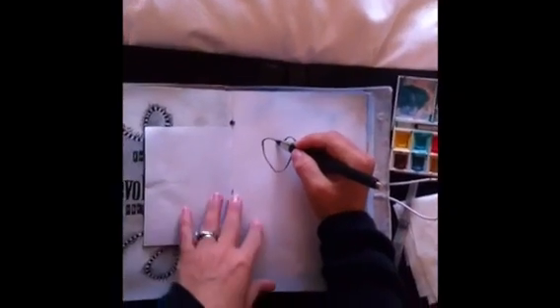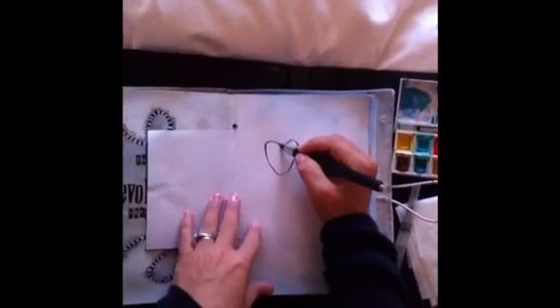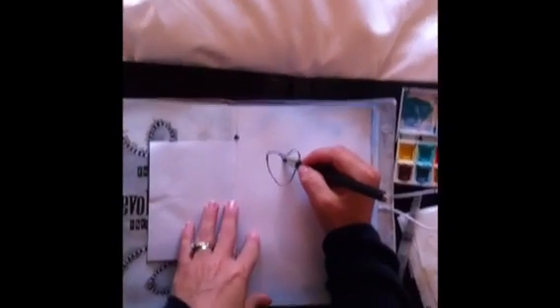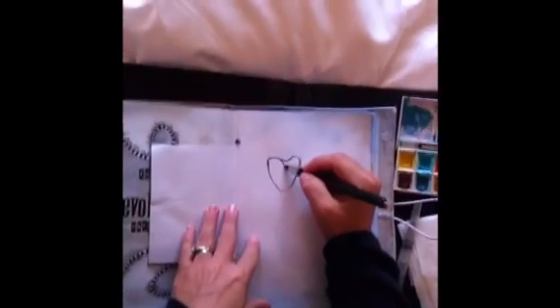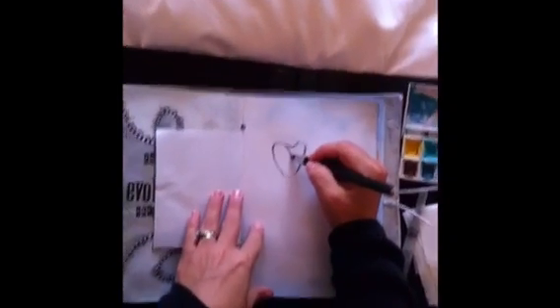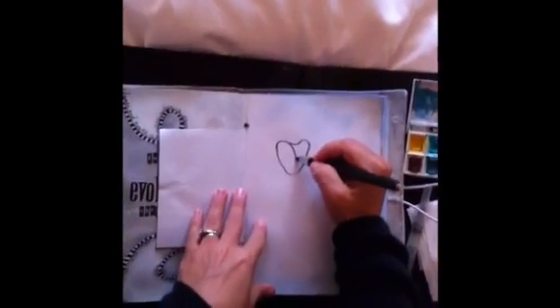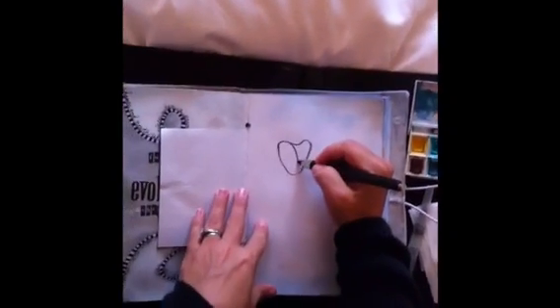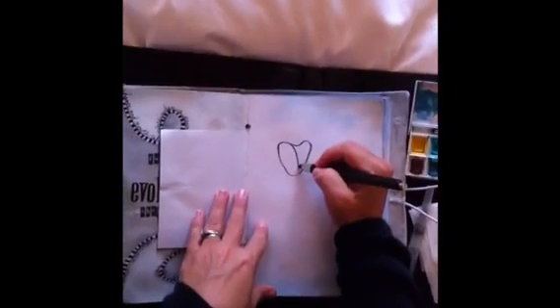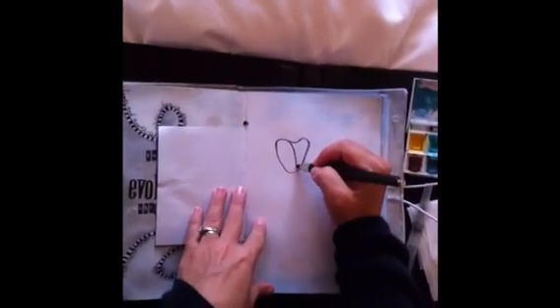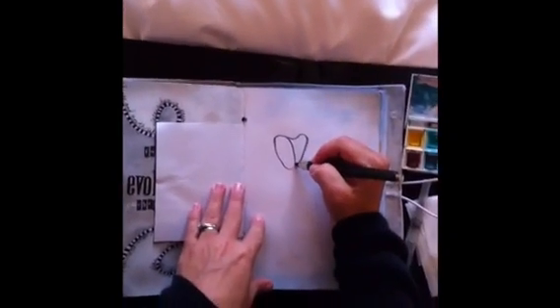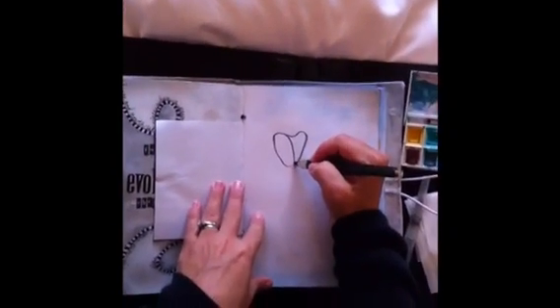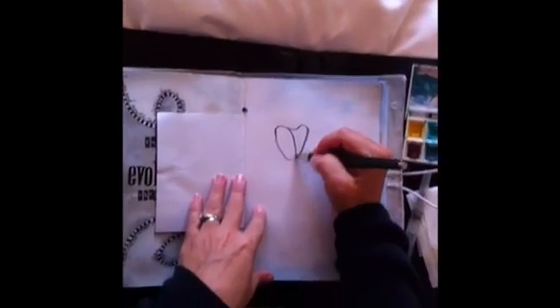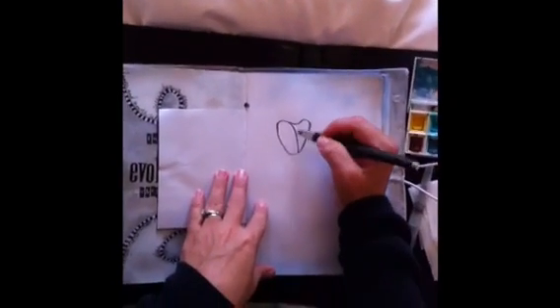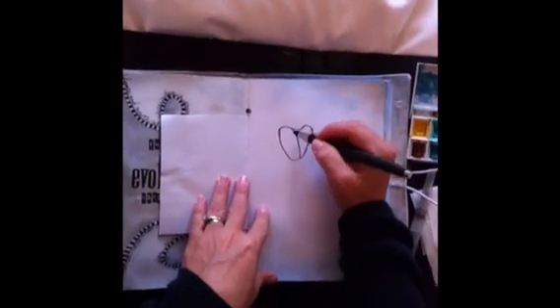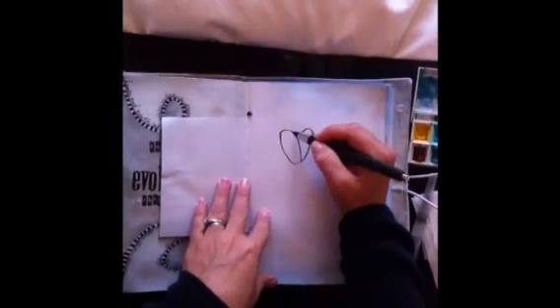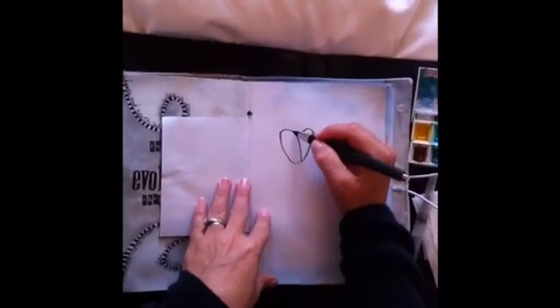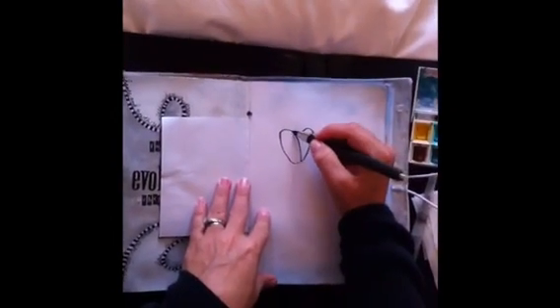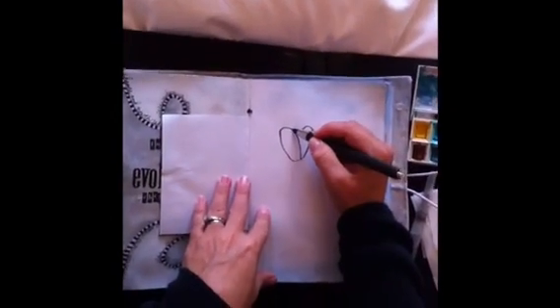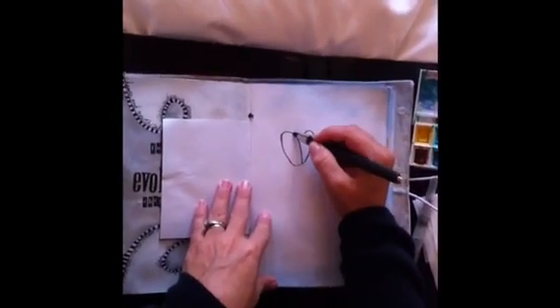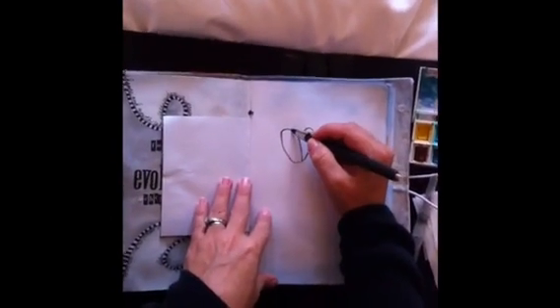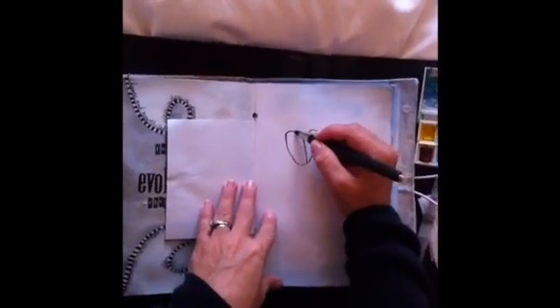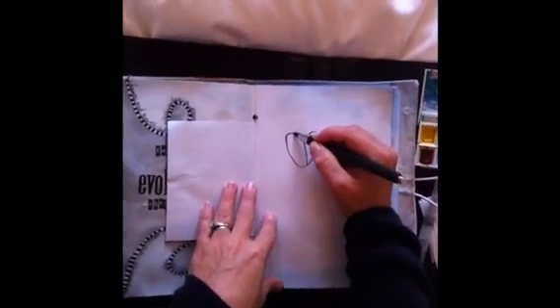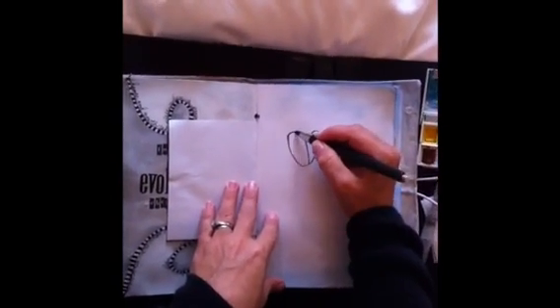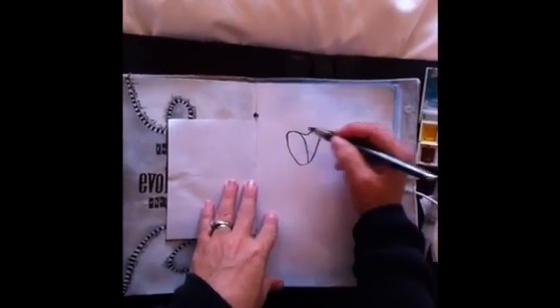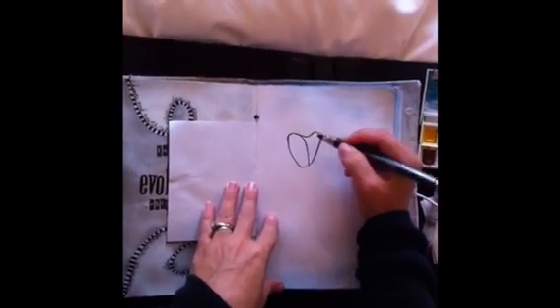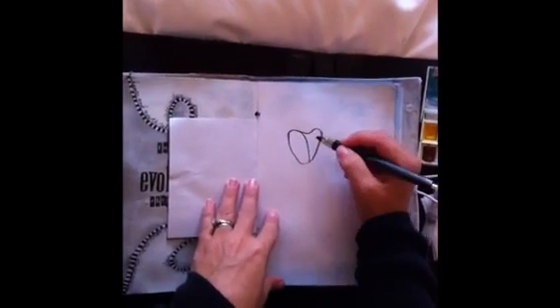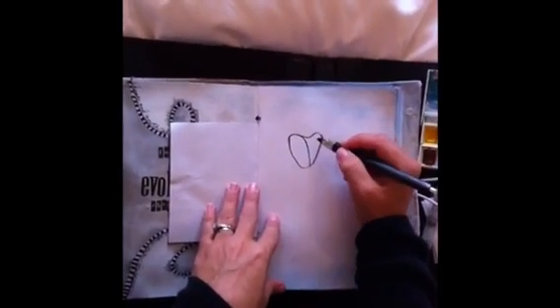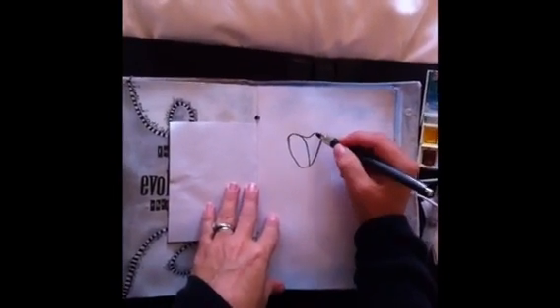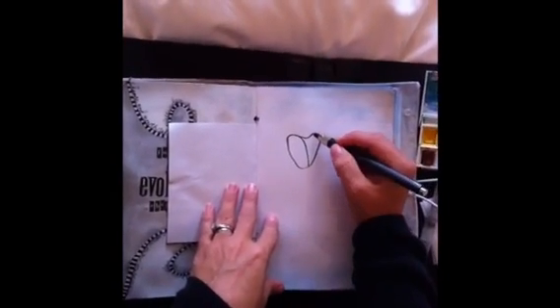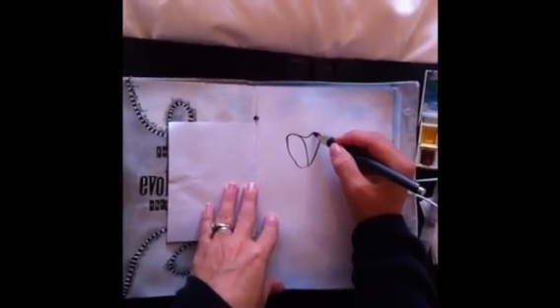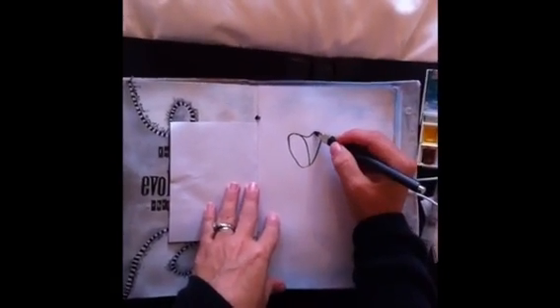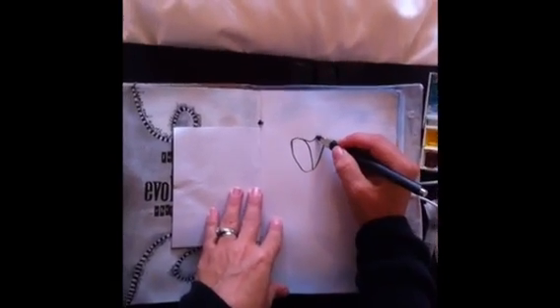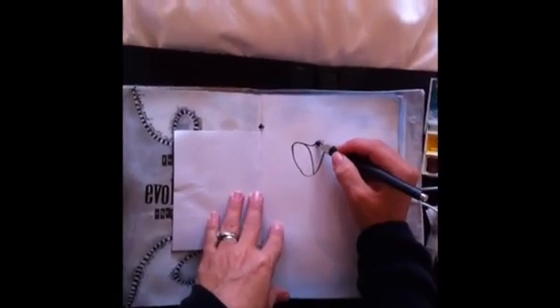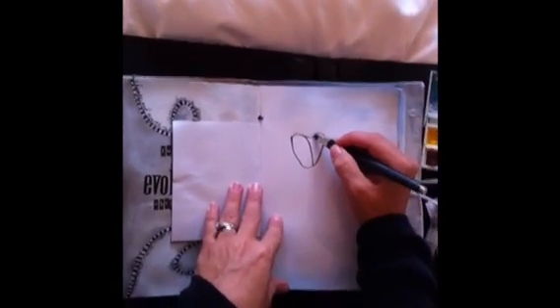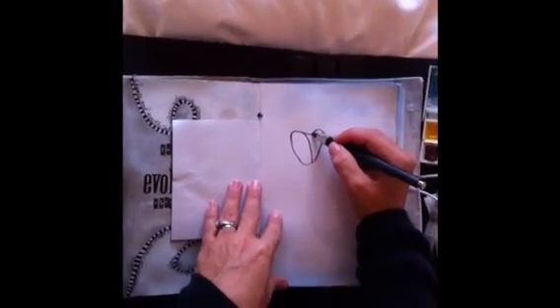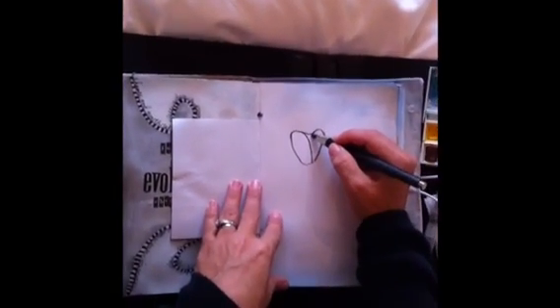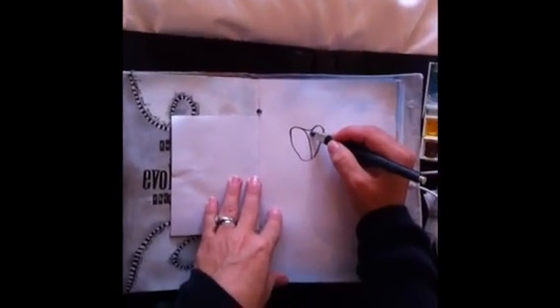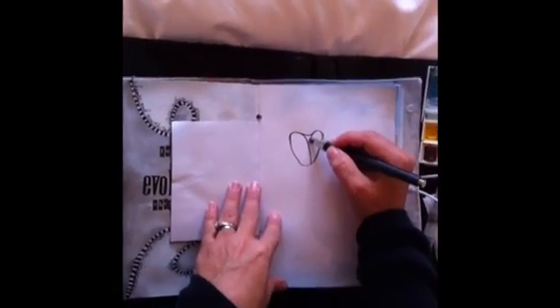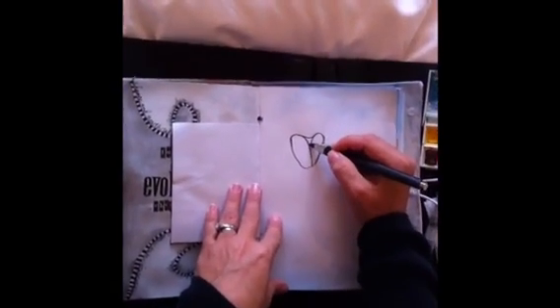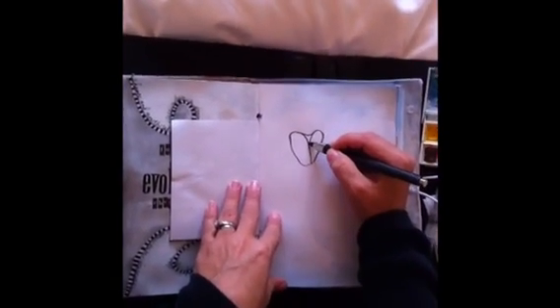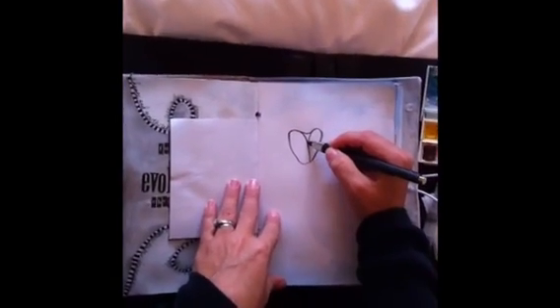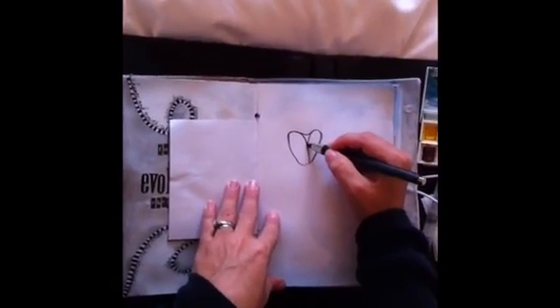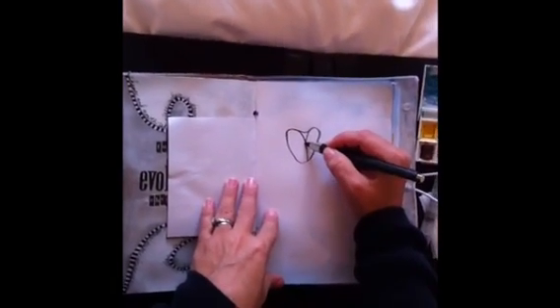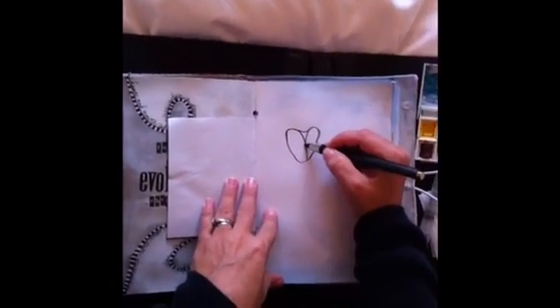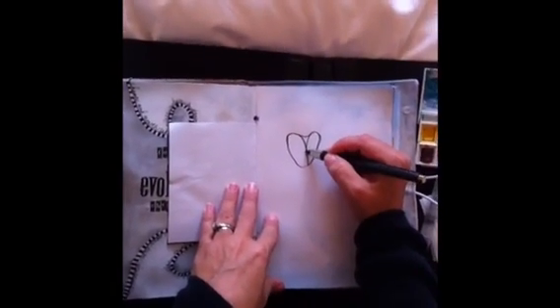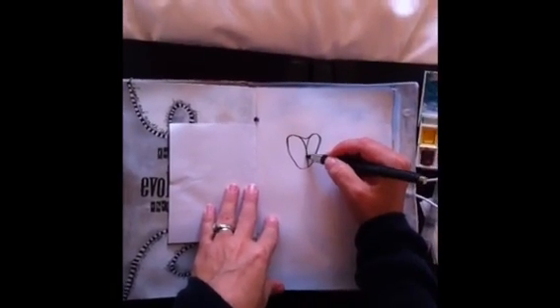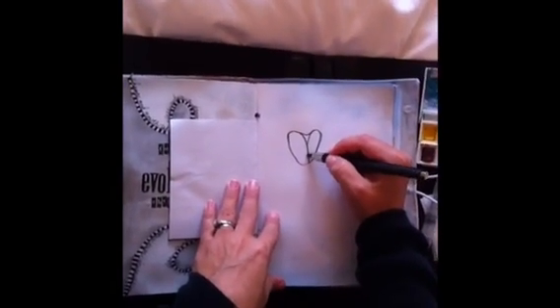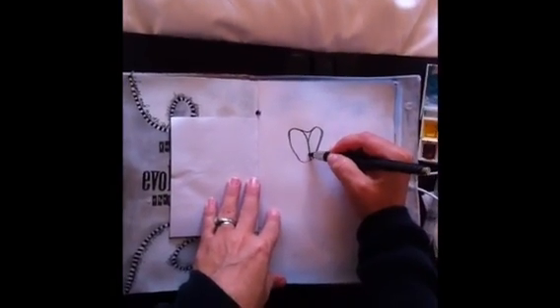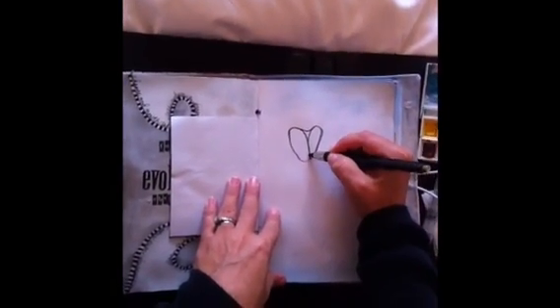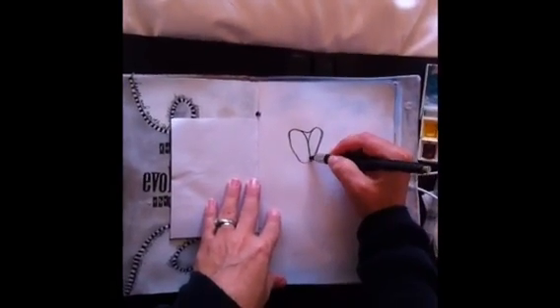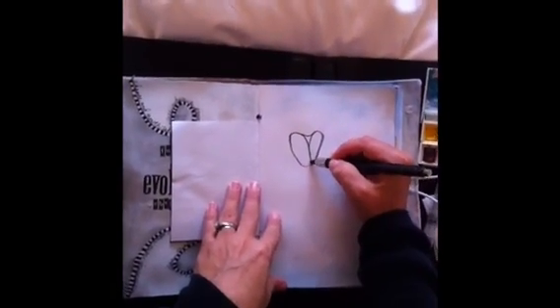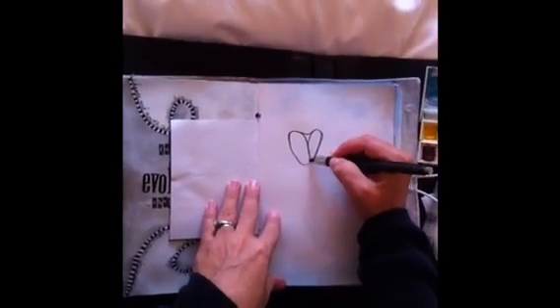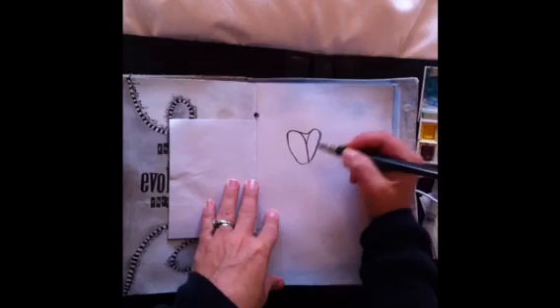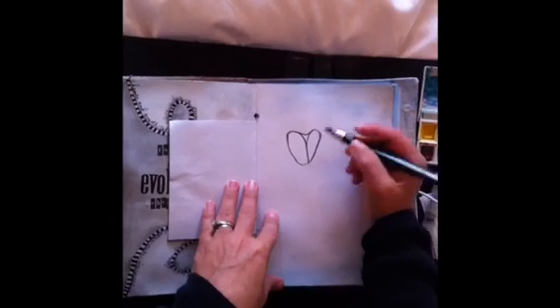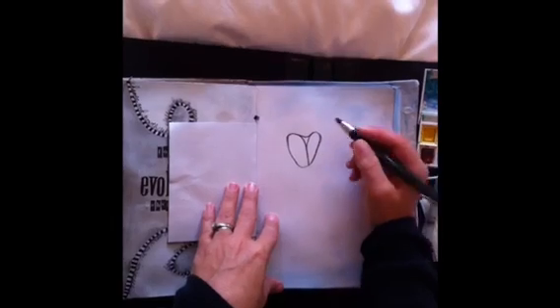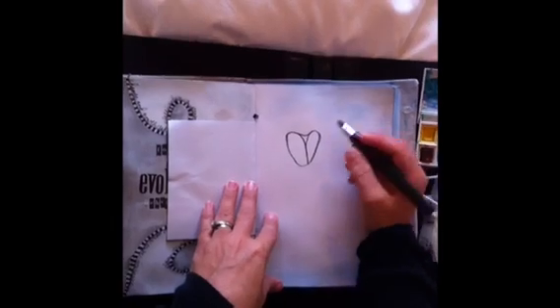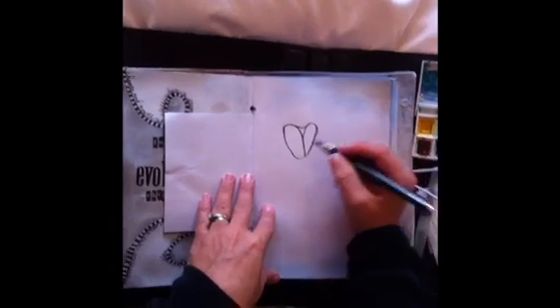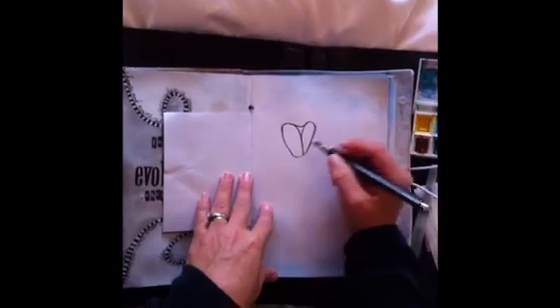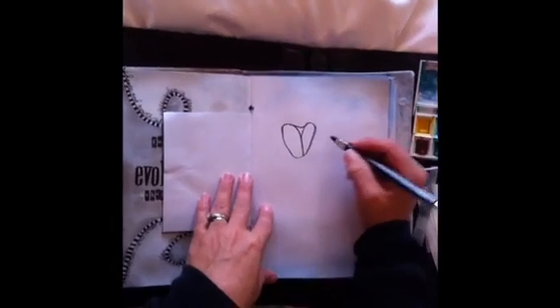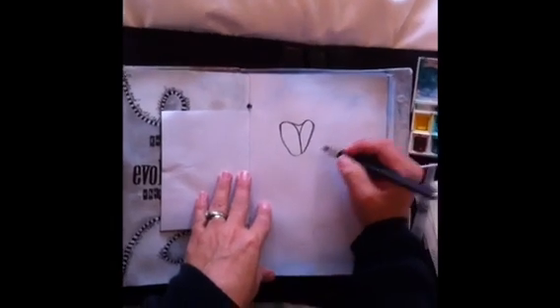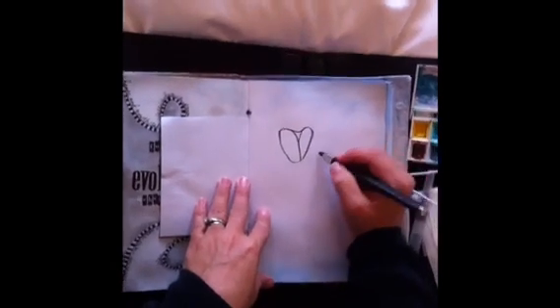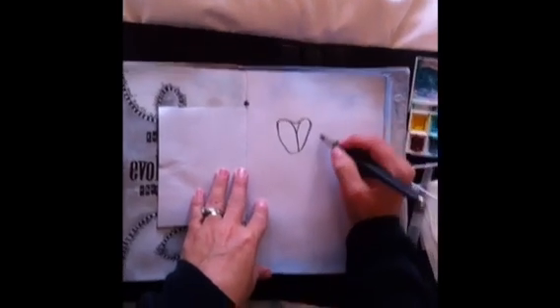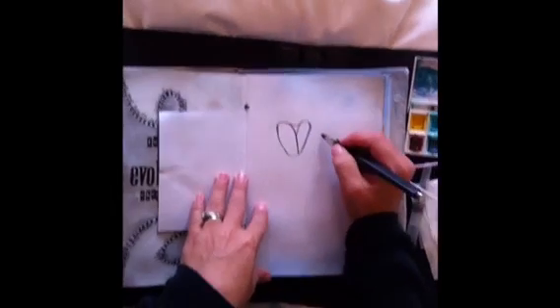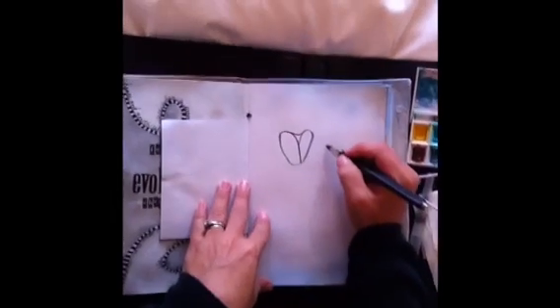All I have is watercolors and charcoal. I have no idea what I'm making, but this should be fun.